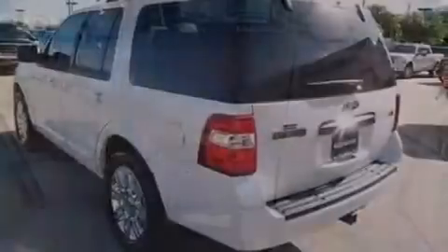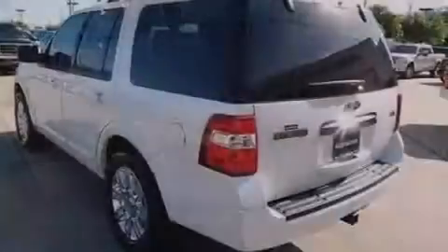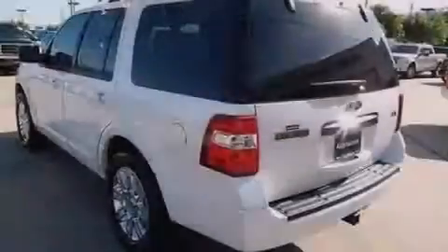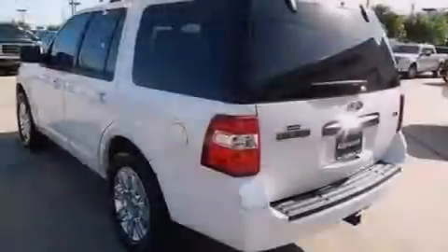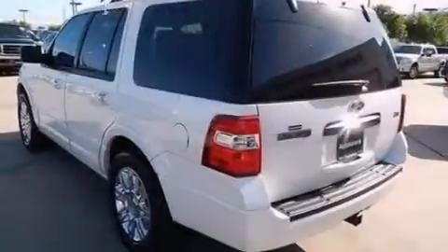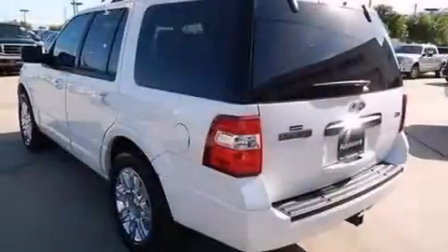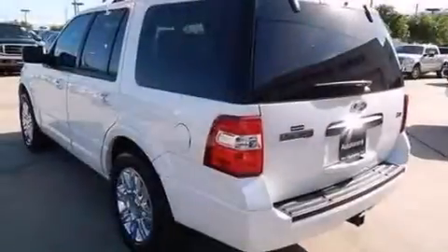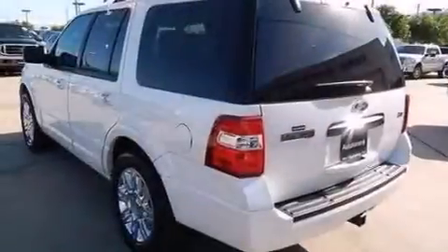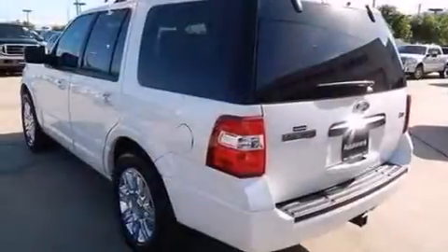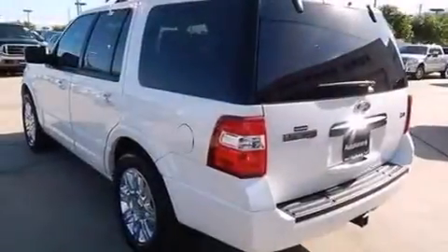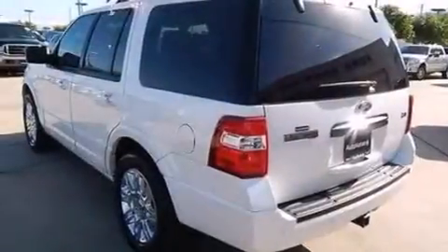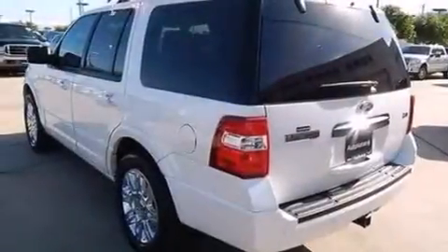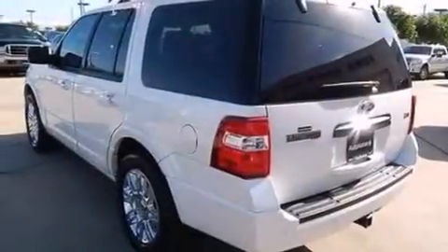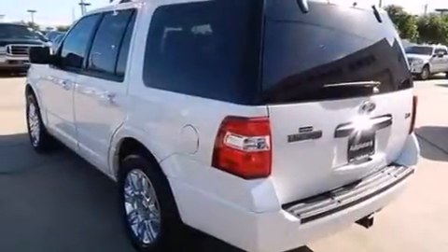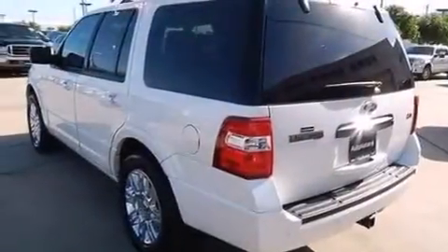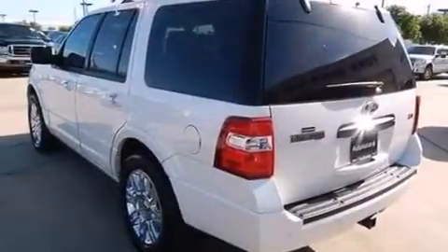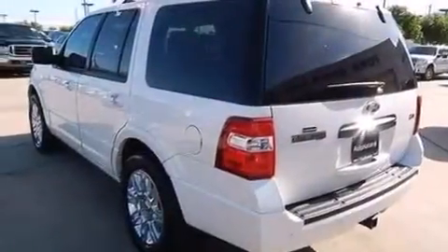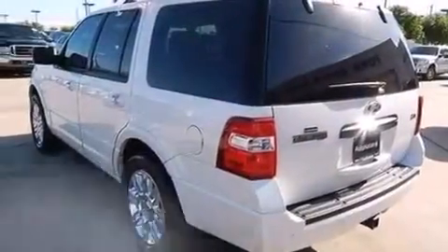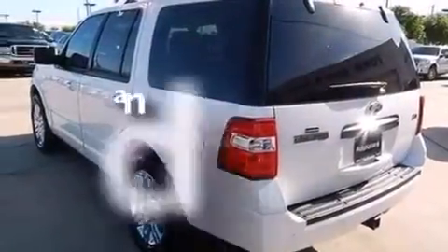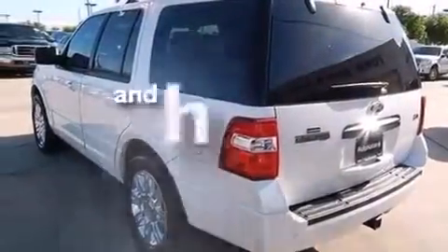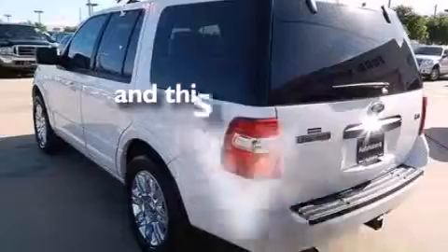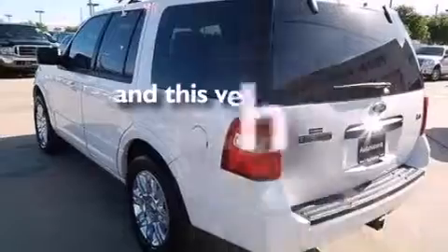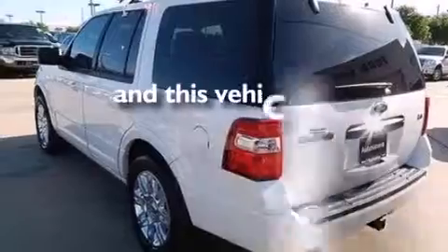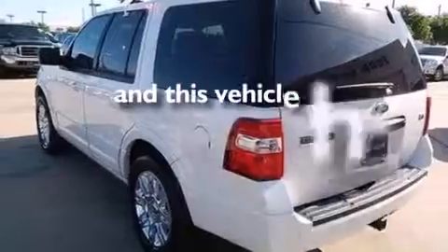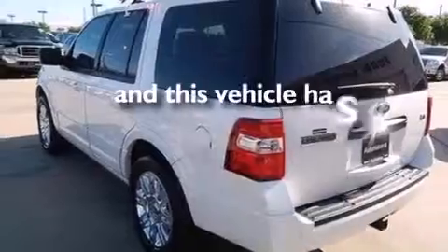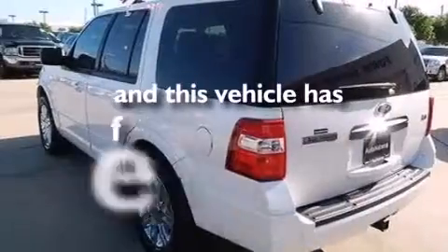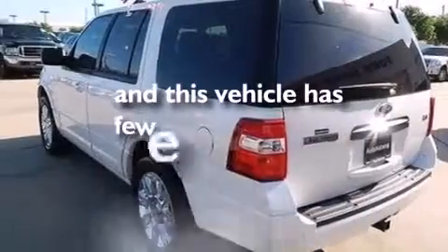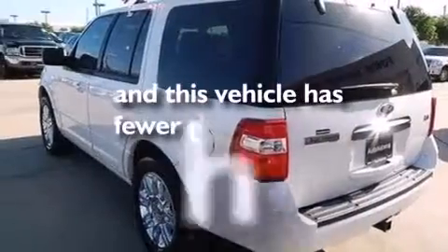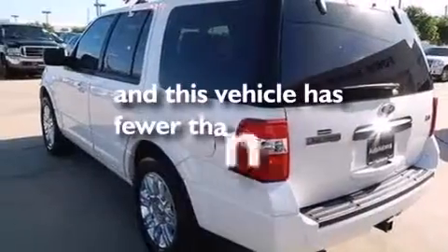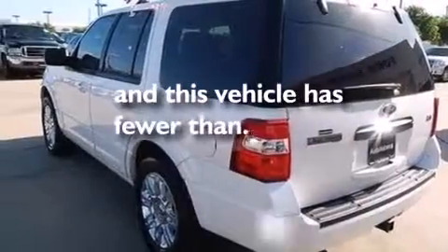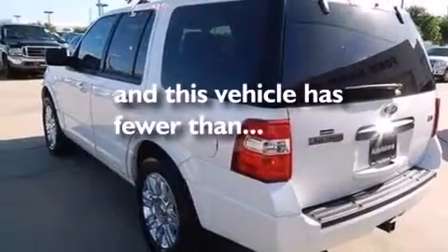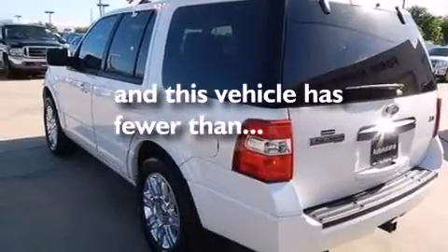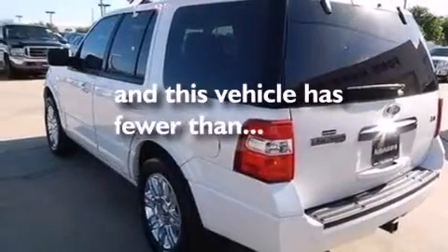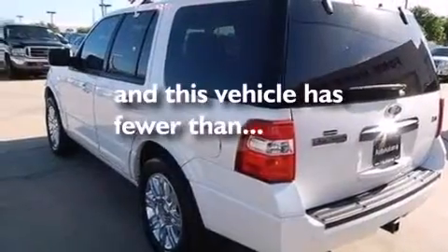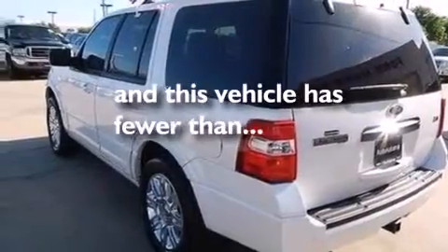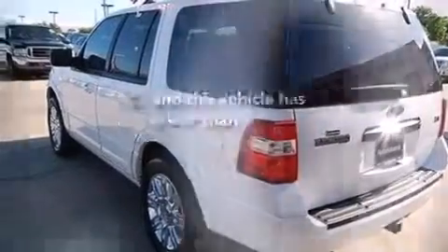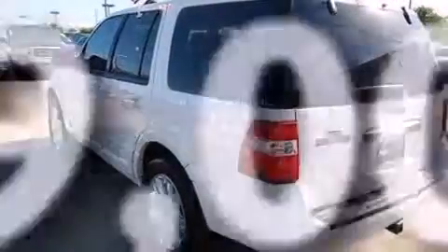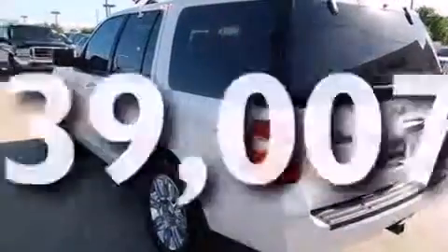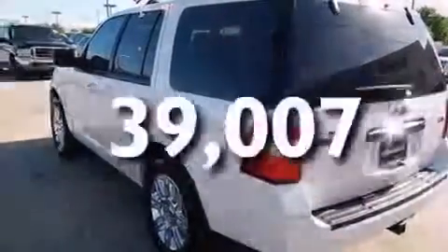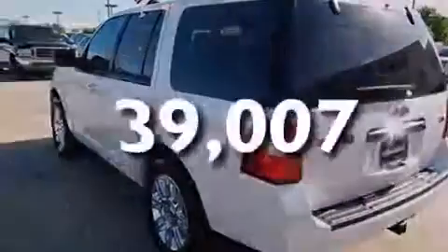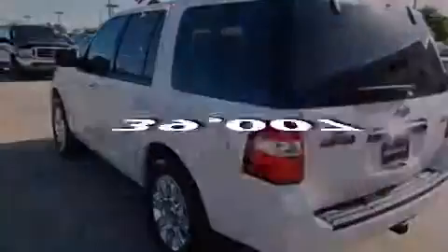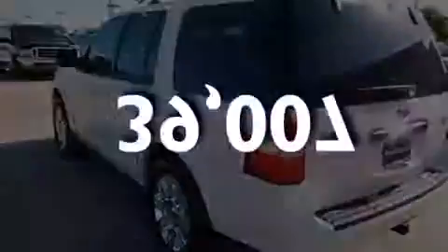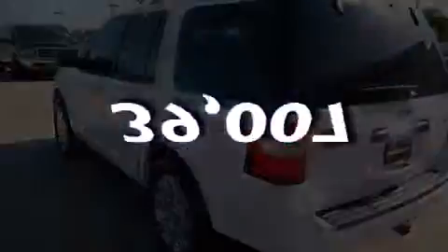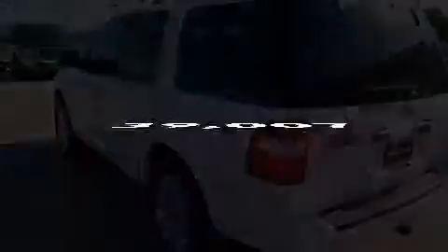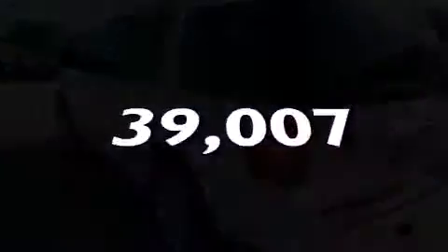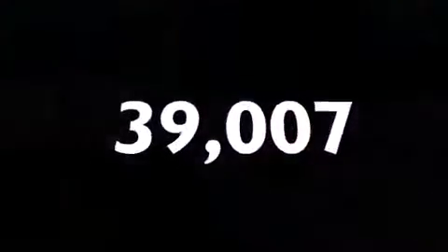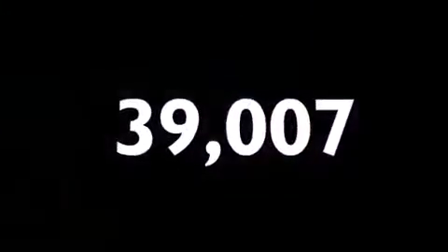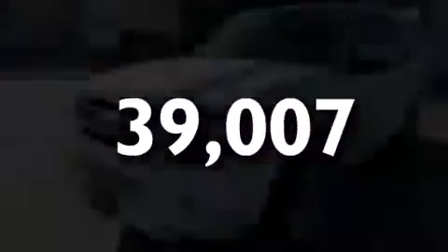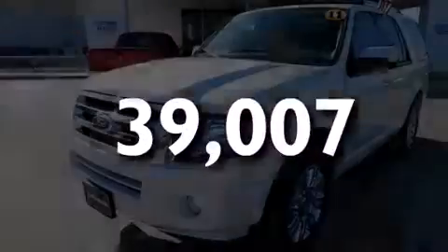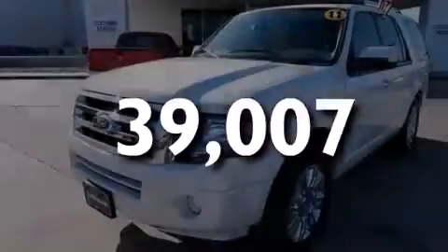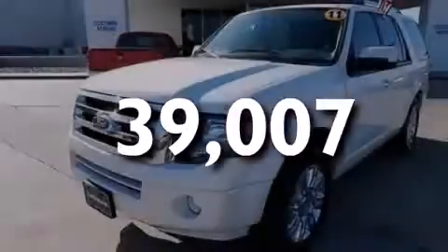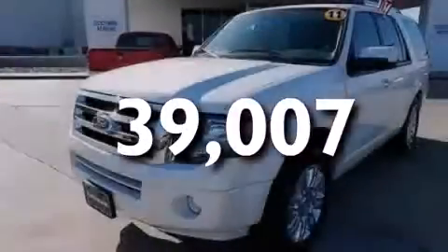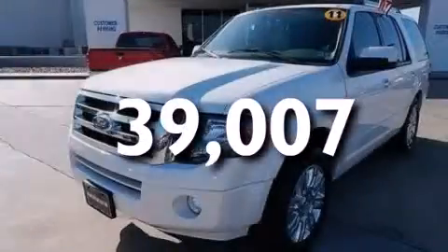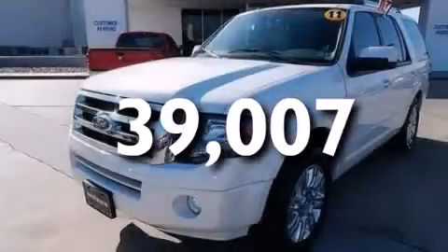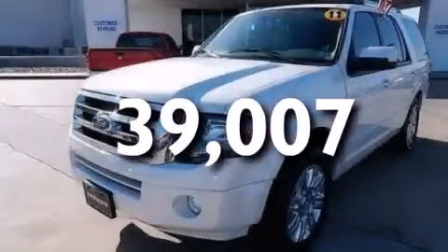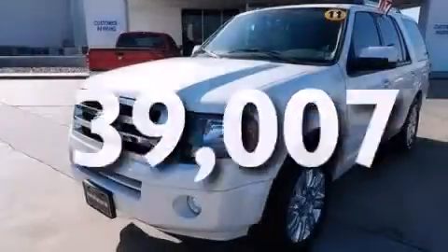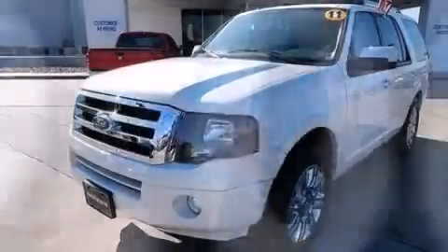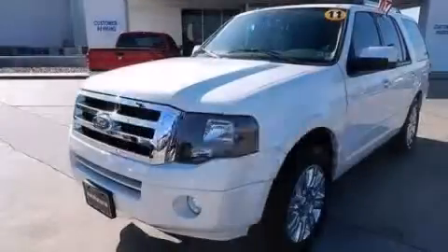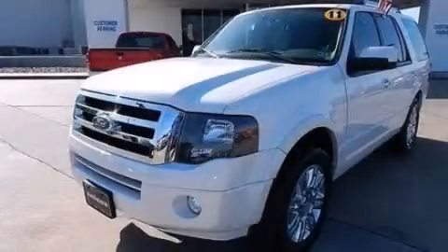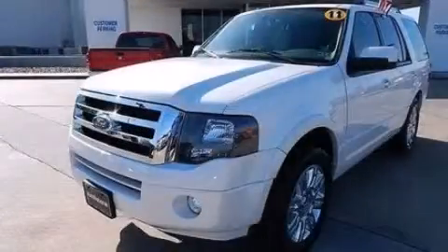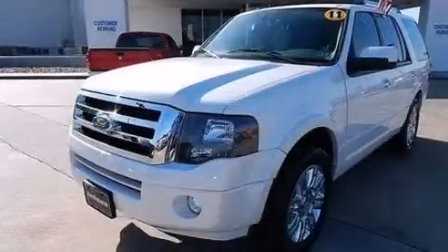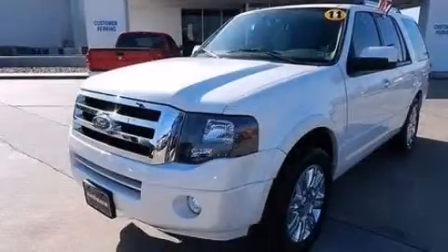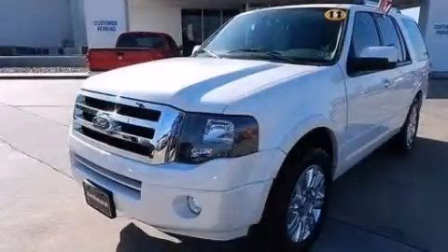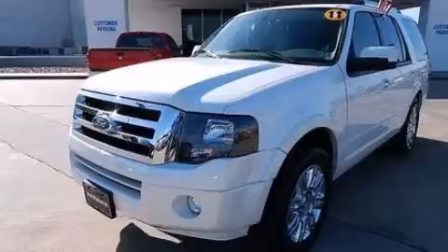Air conditioning. And this vehicle has less than 40,000 miles. Stop by today and test drive this vehicle for yourself.